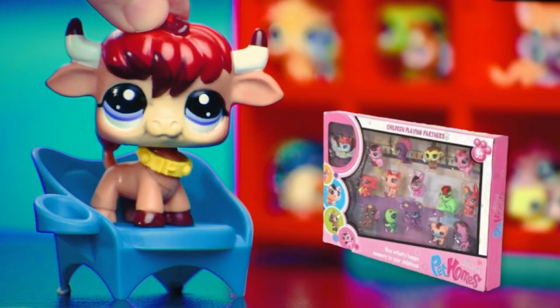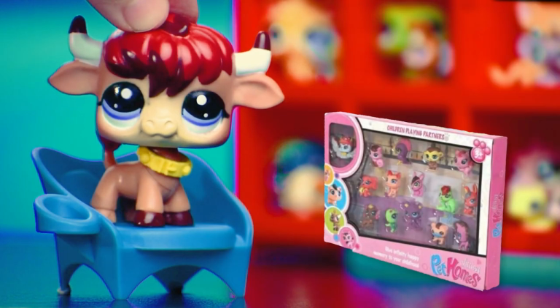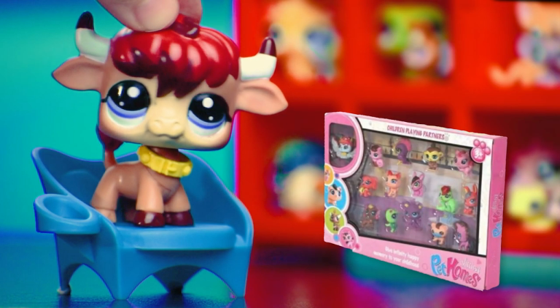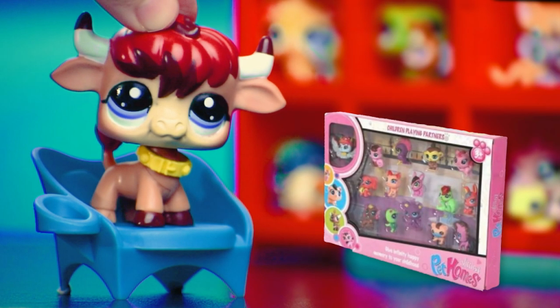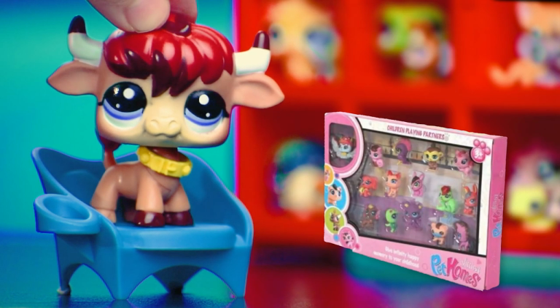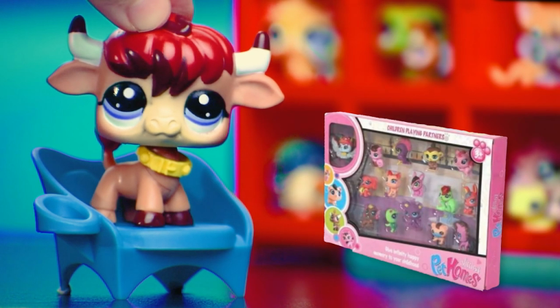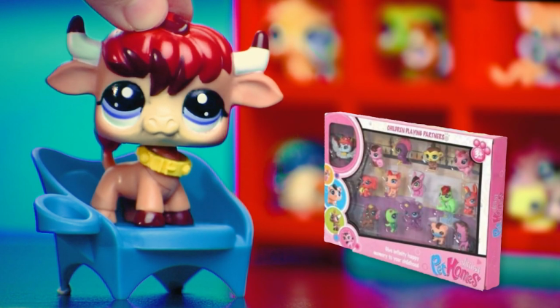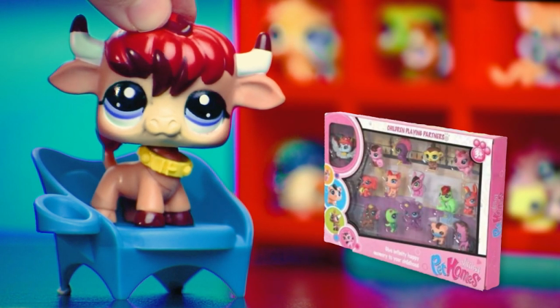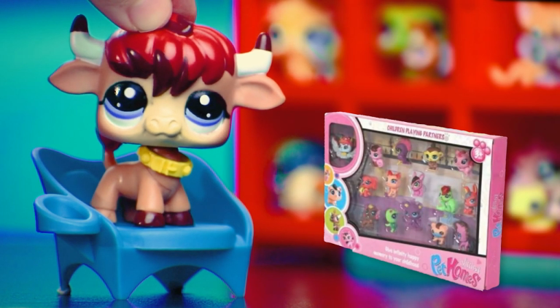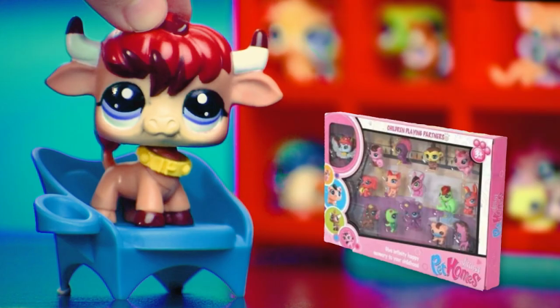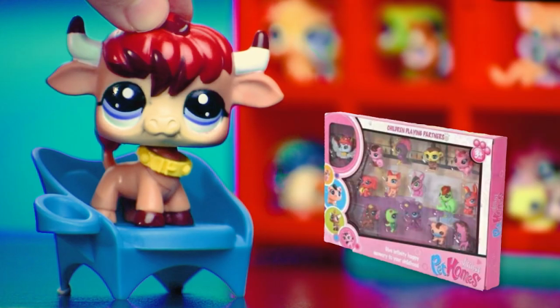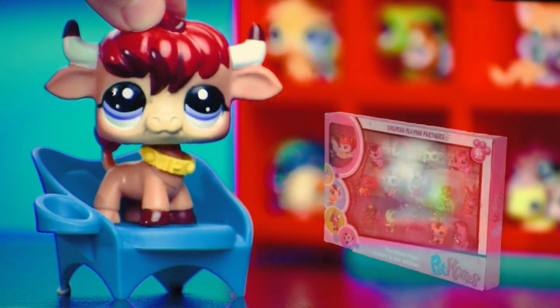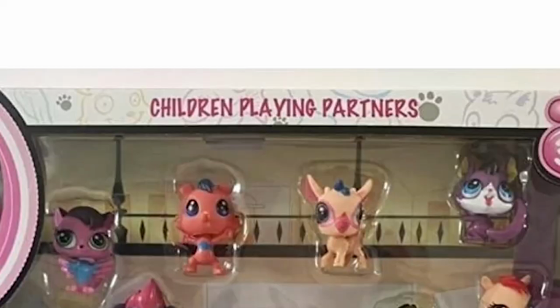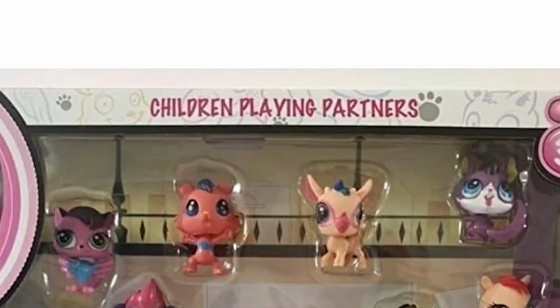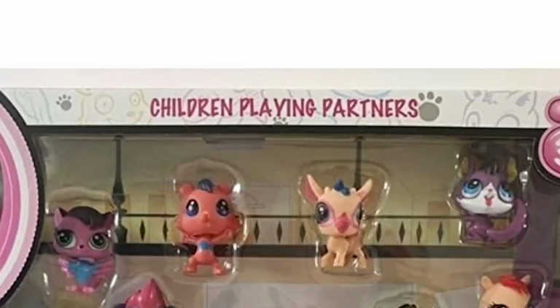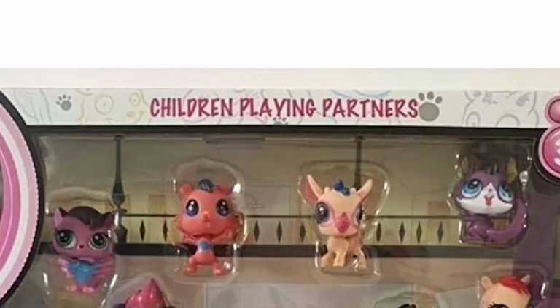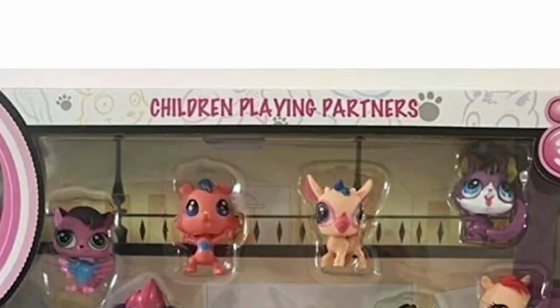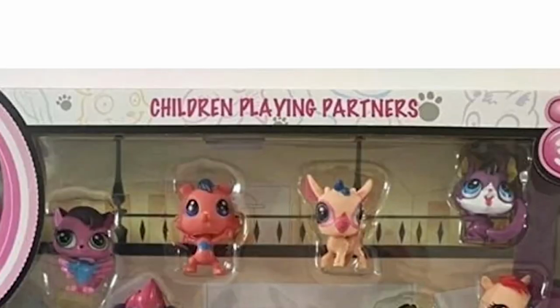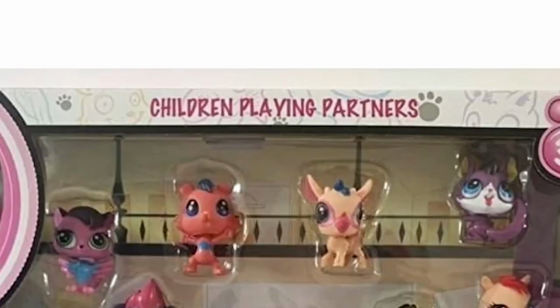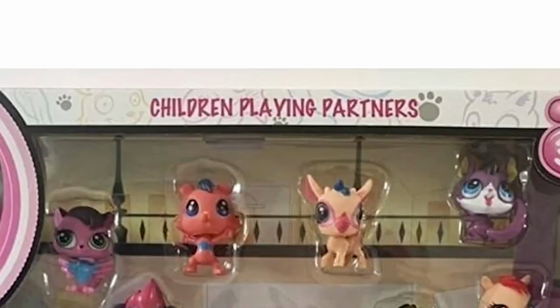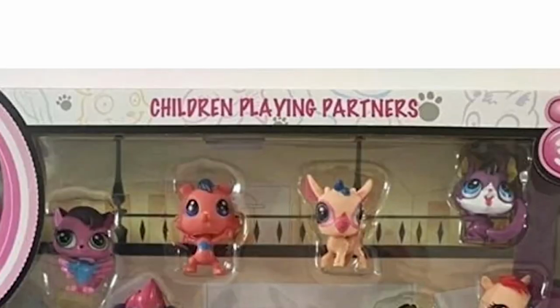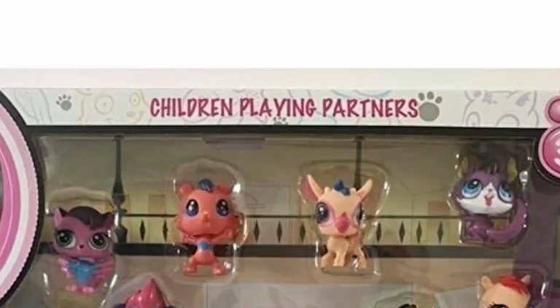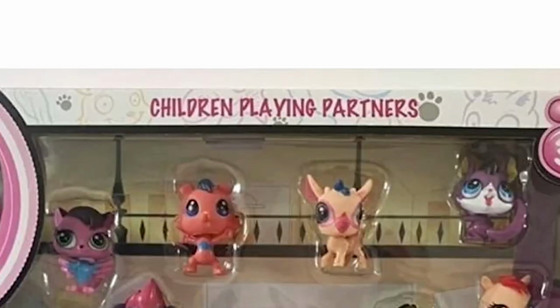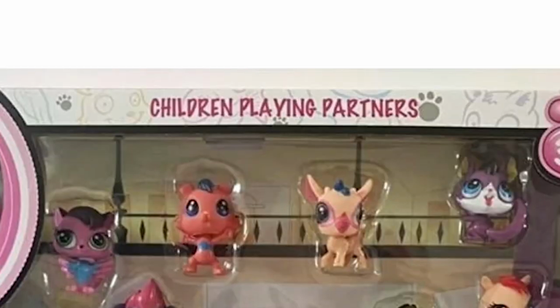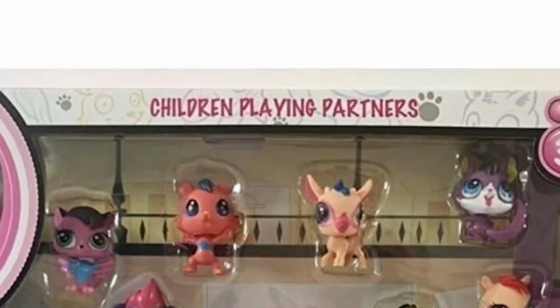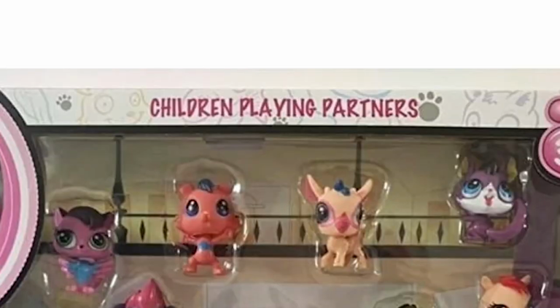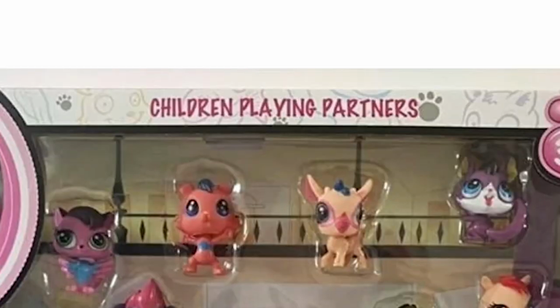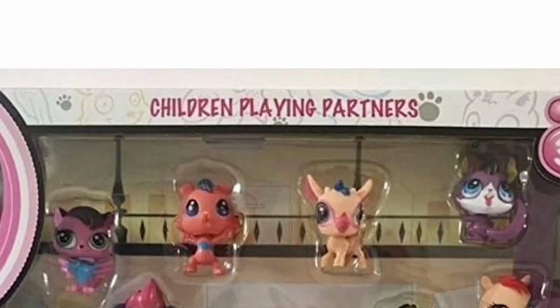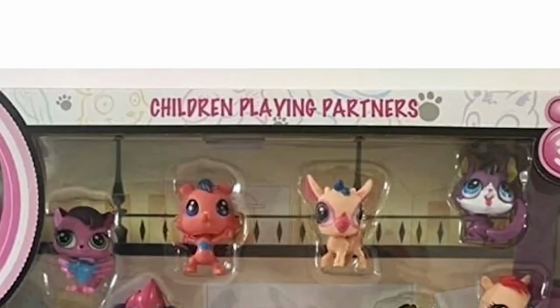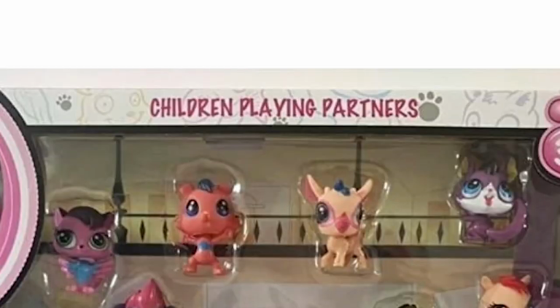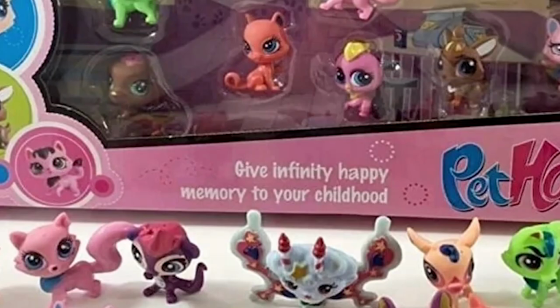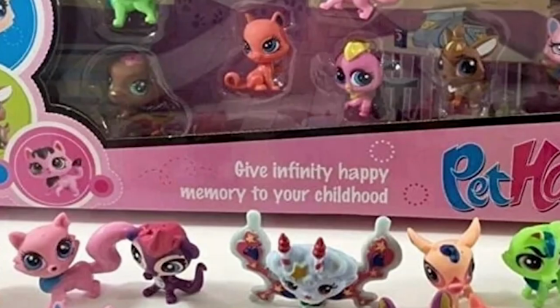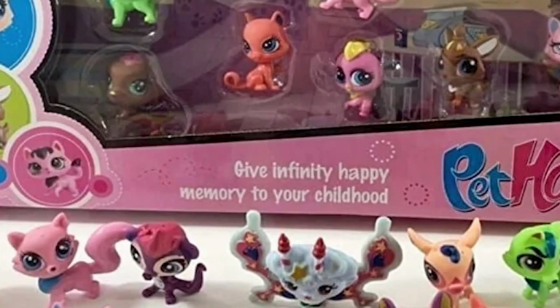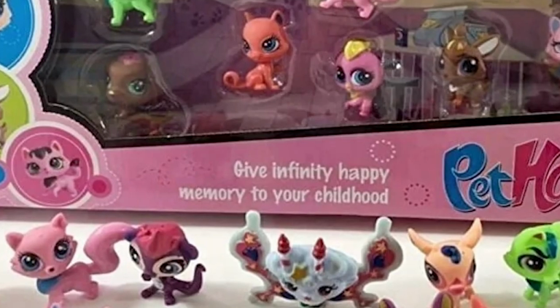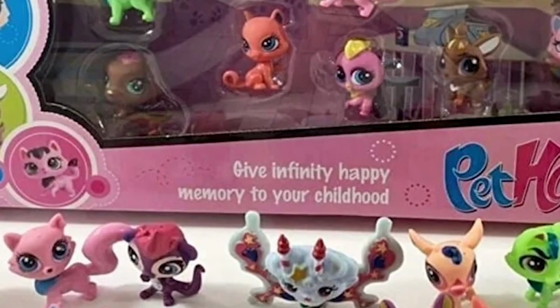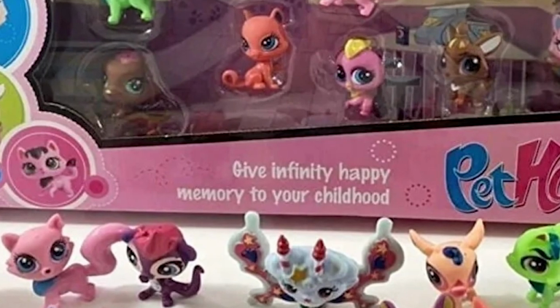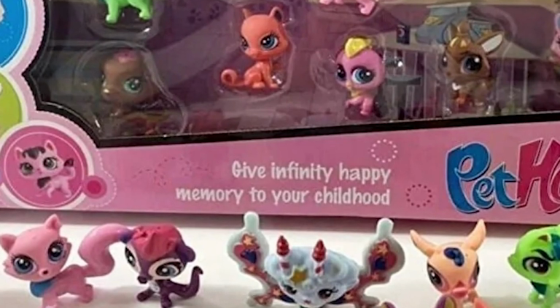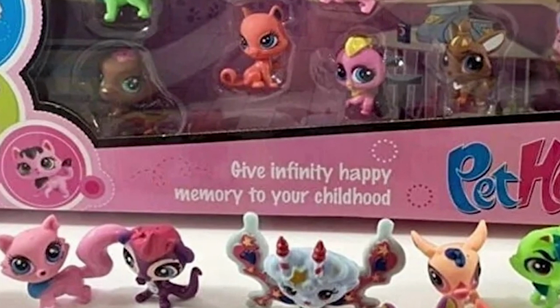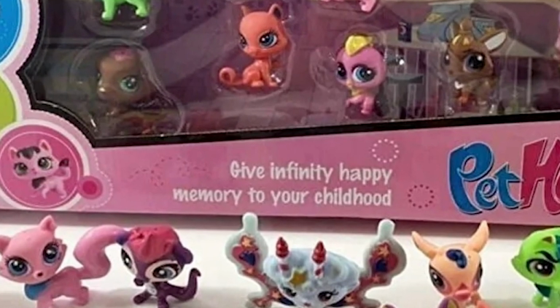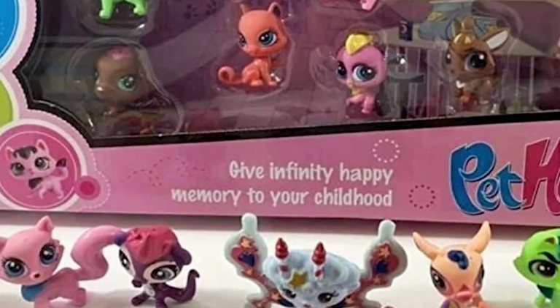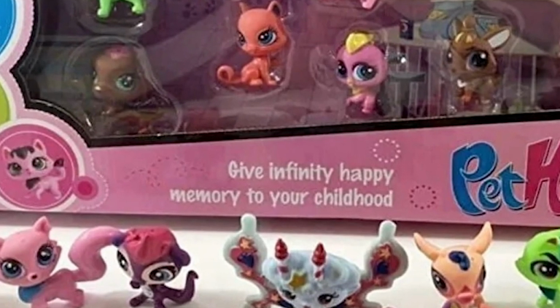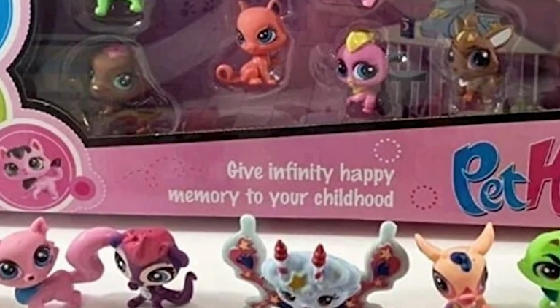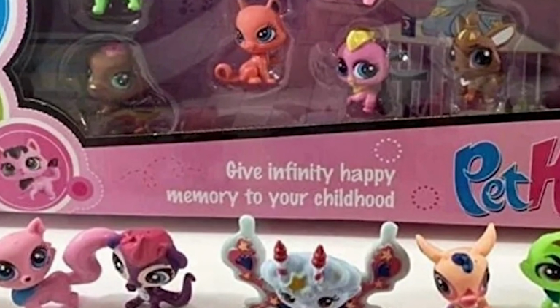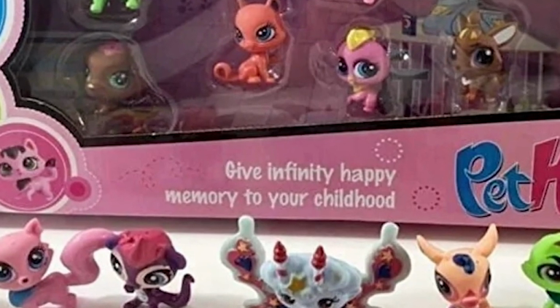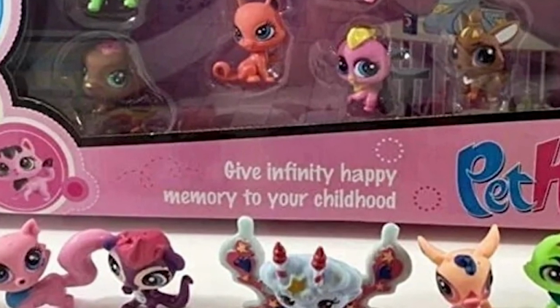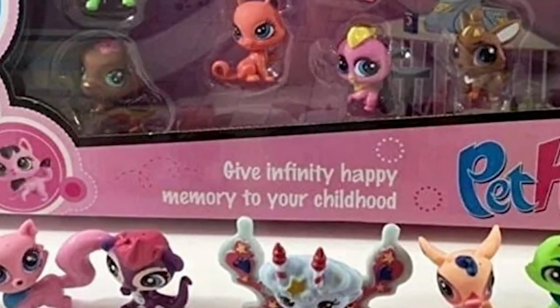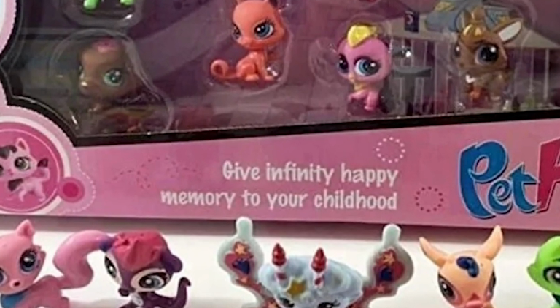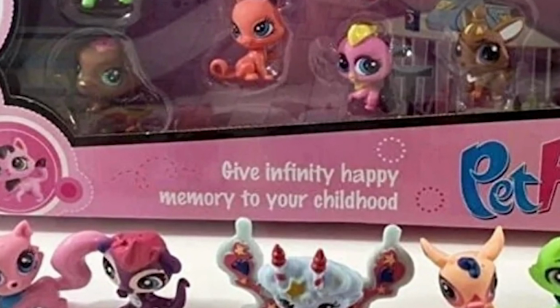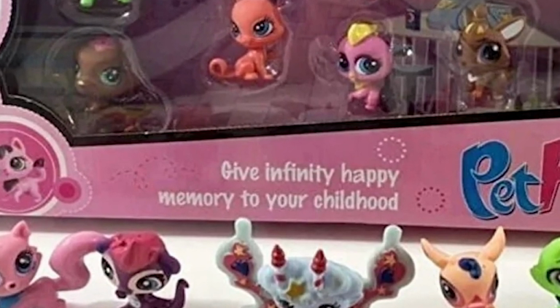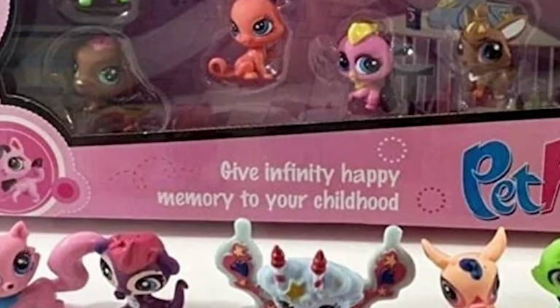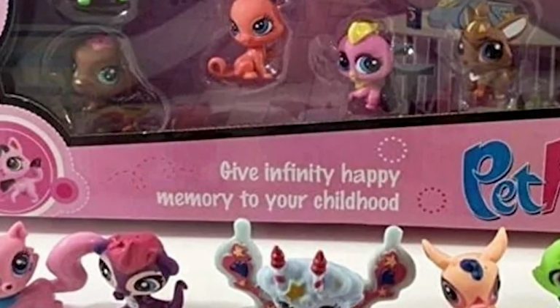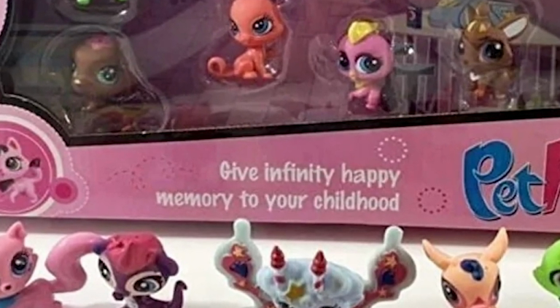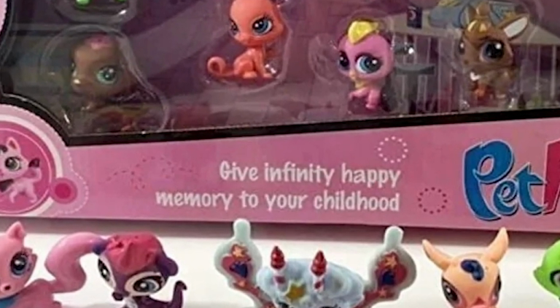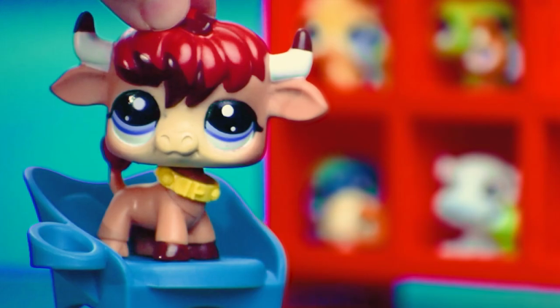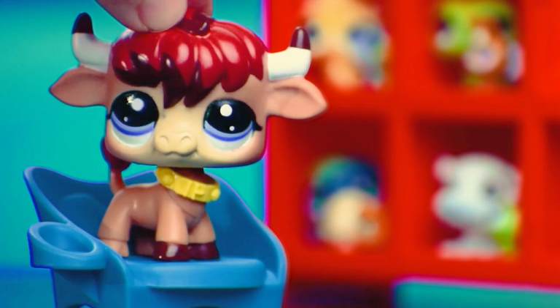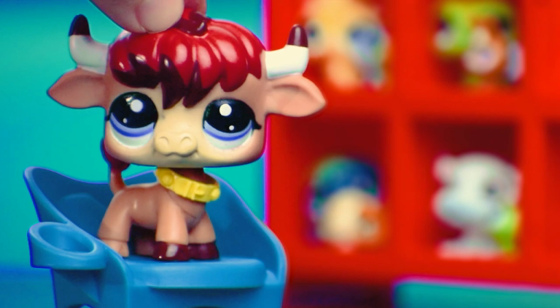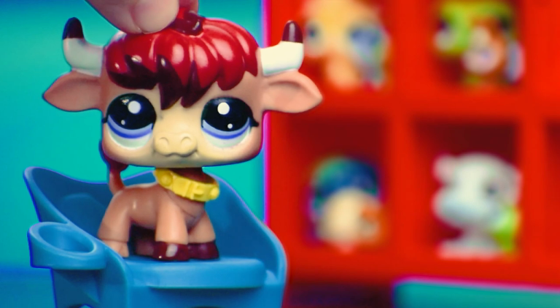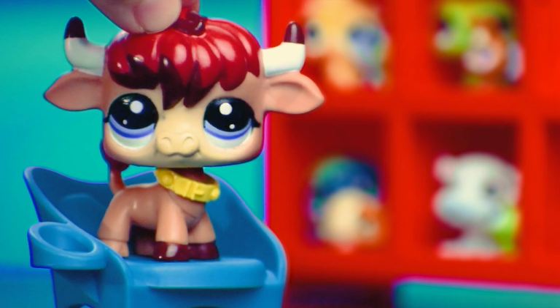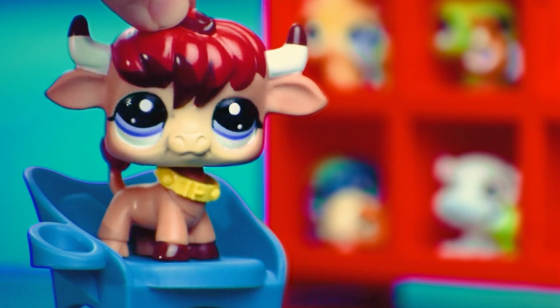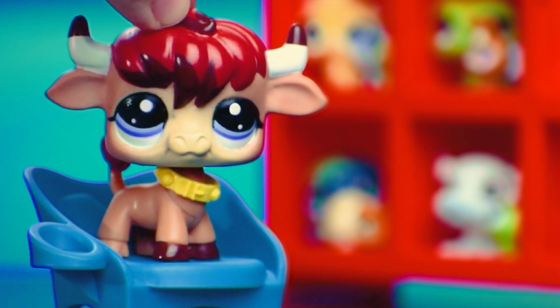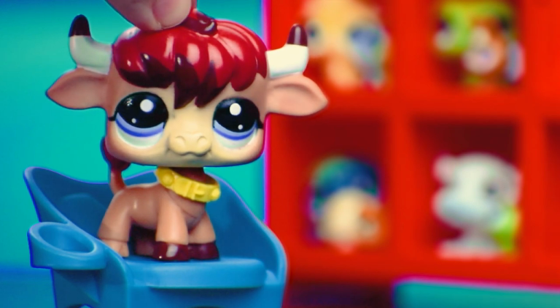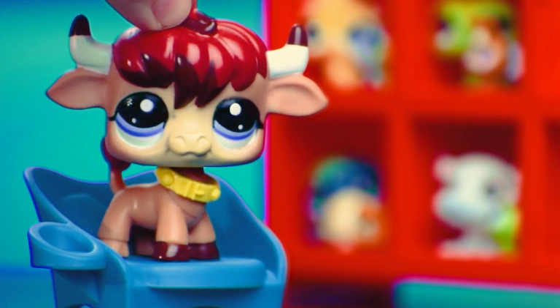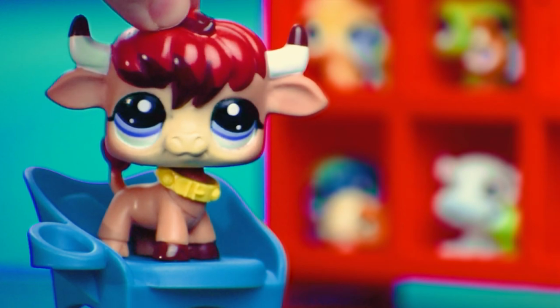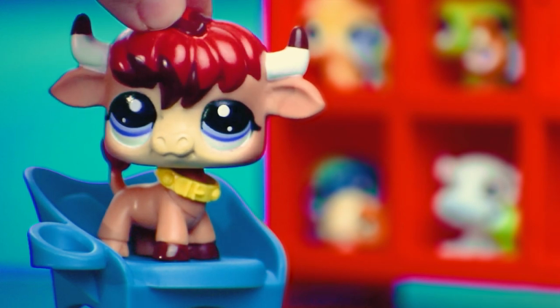Littlest Pet Homes. Children playing partners. Give infinity happy memory to your childhood.